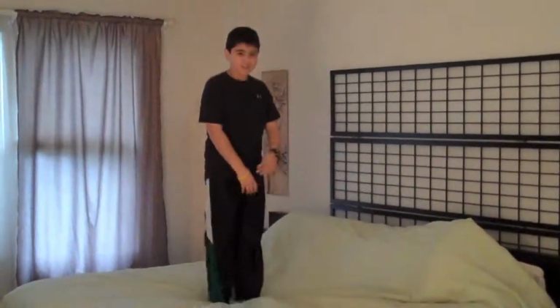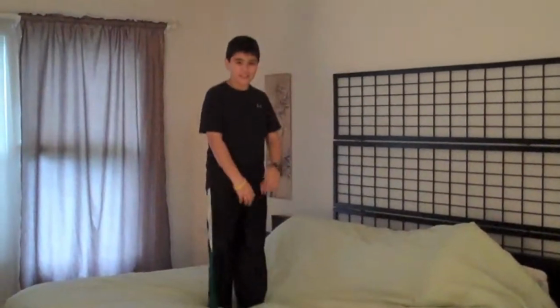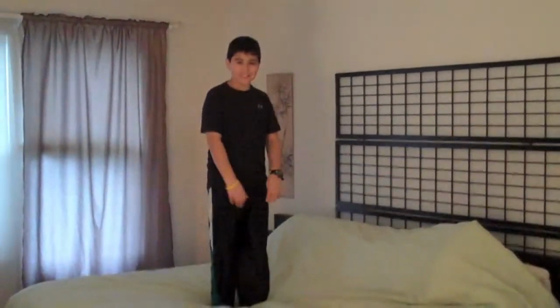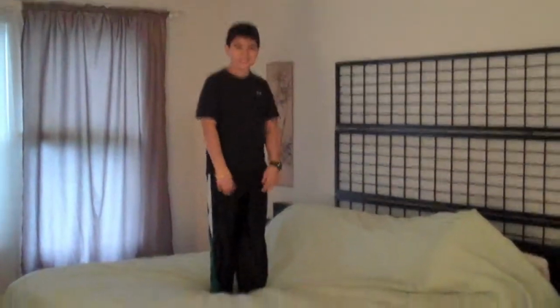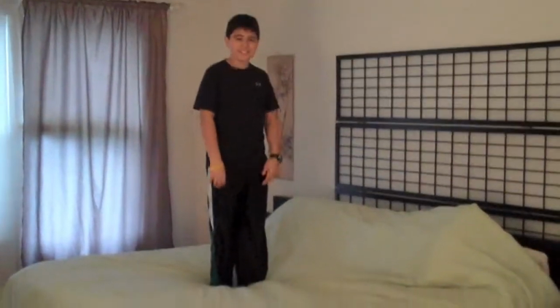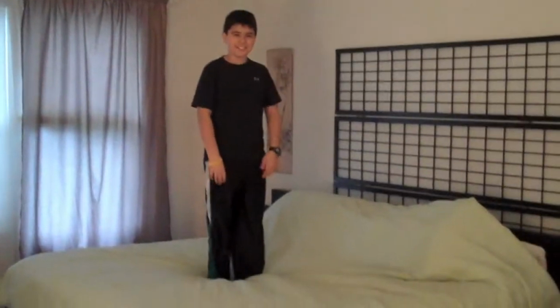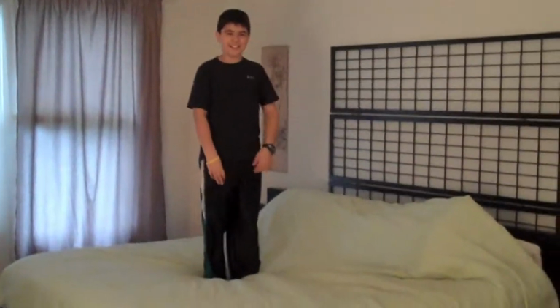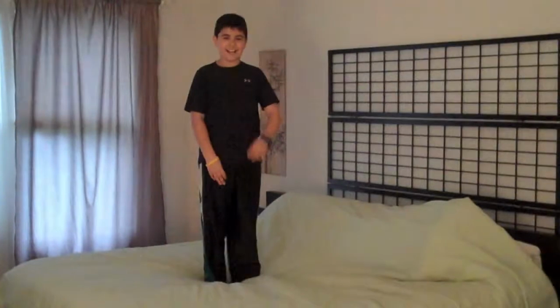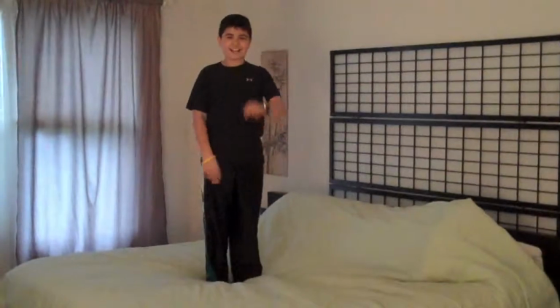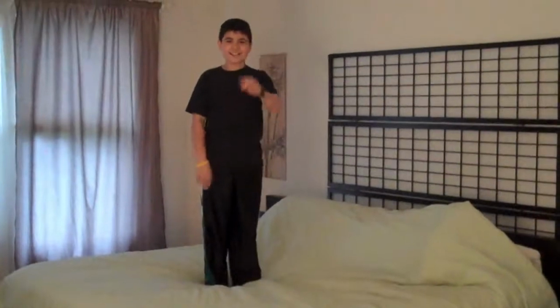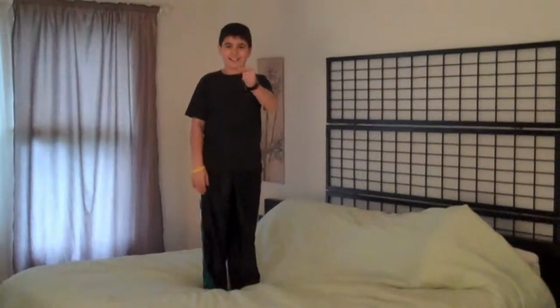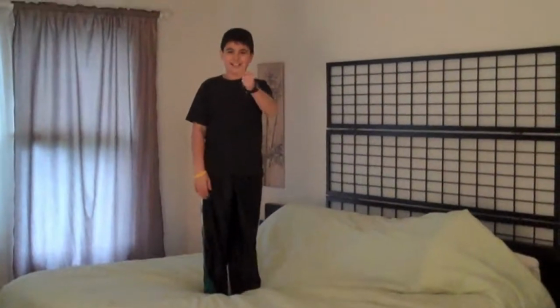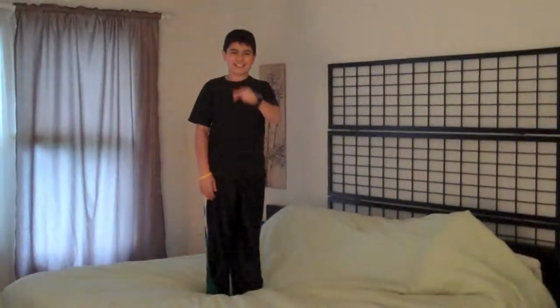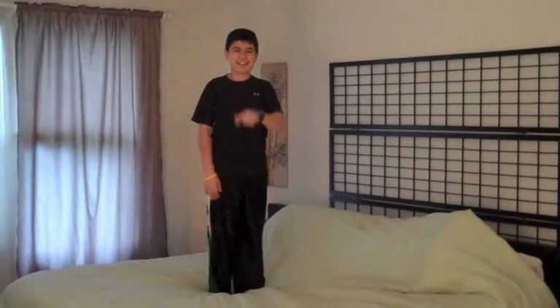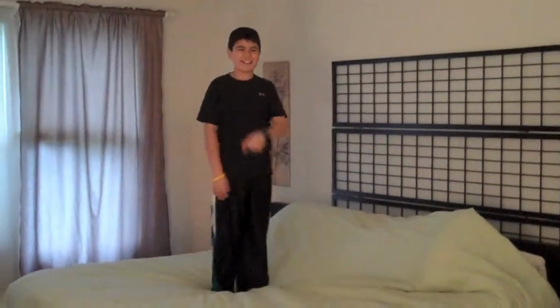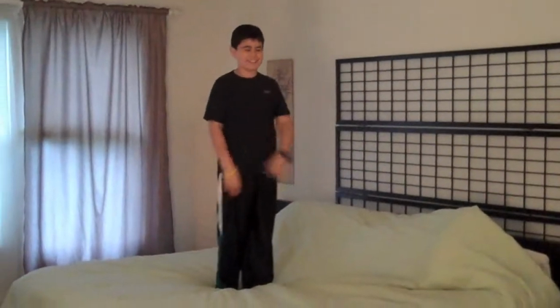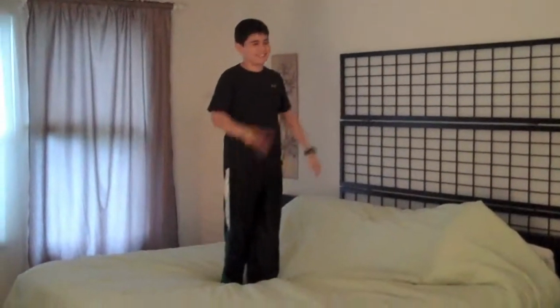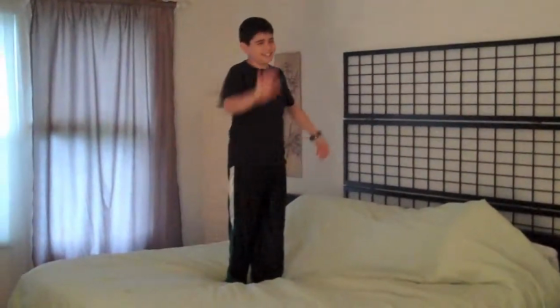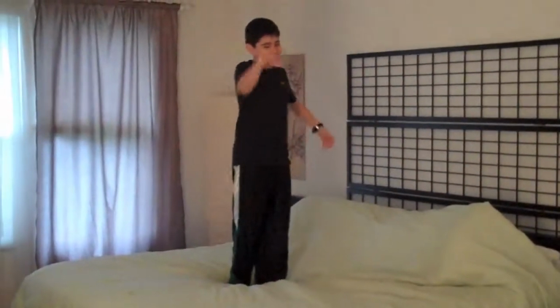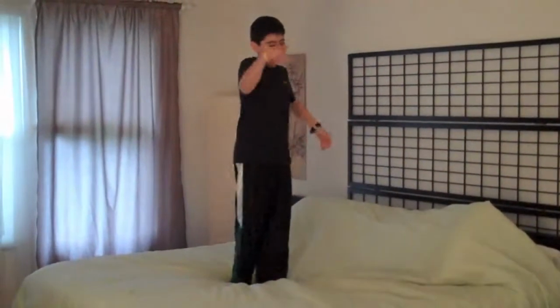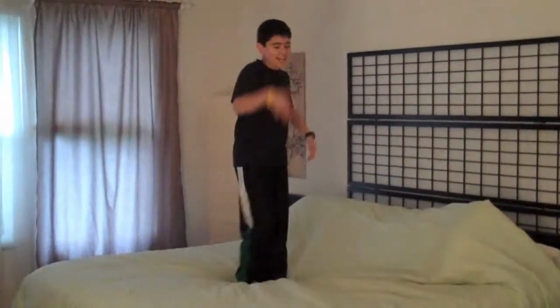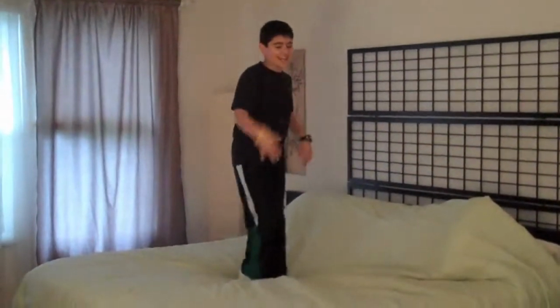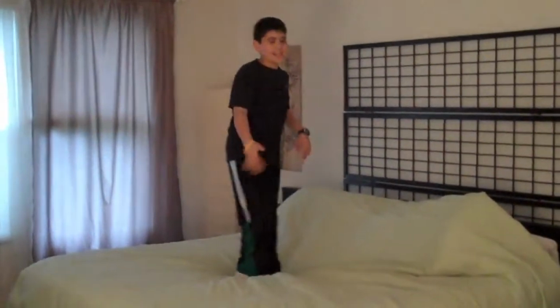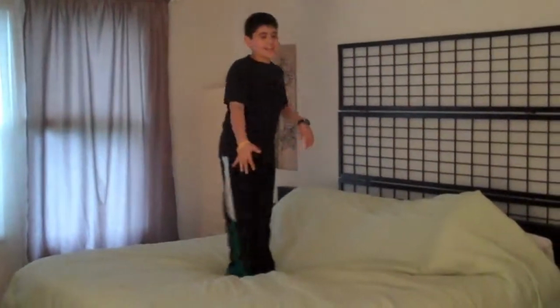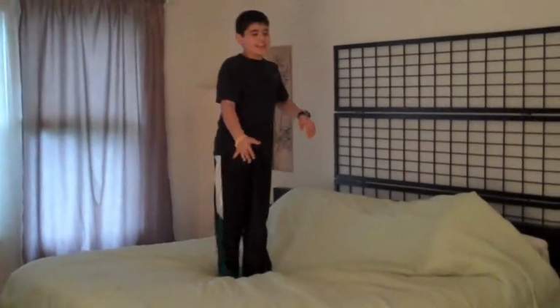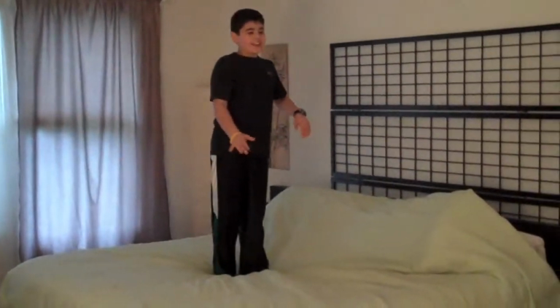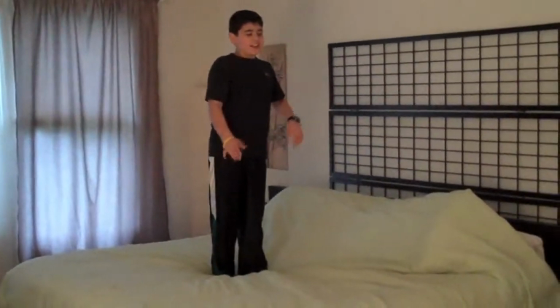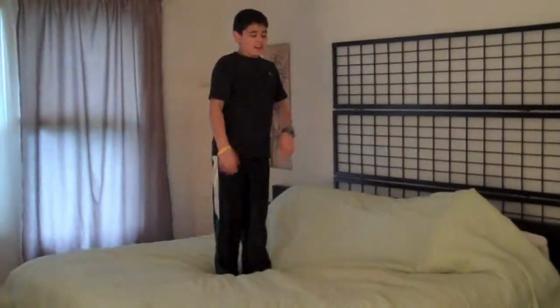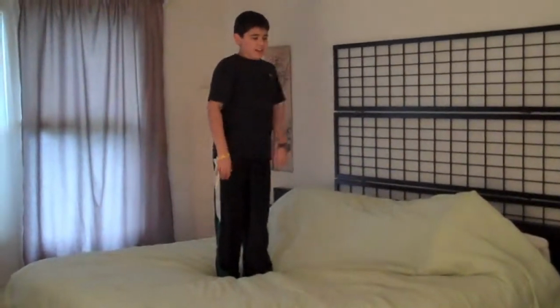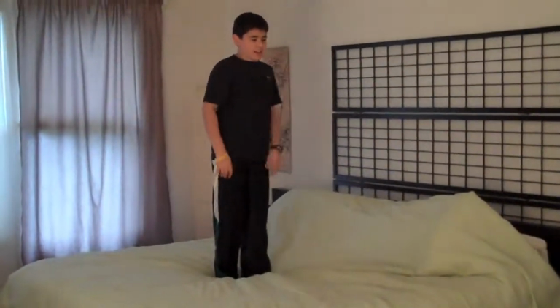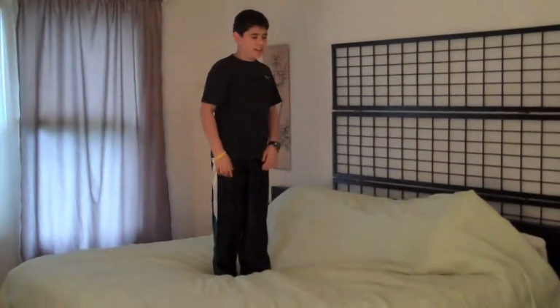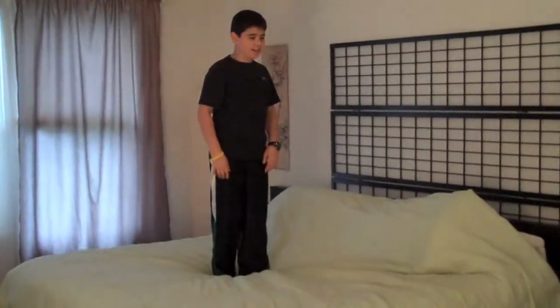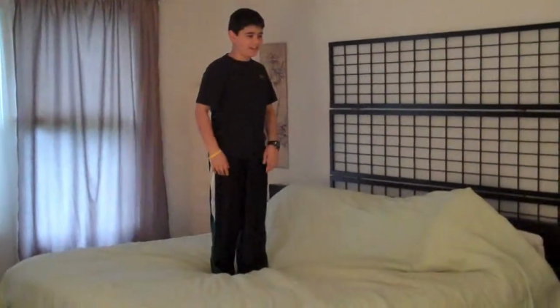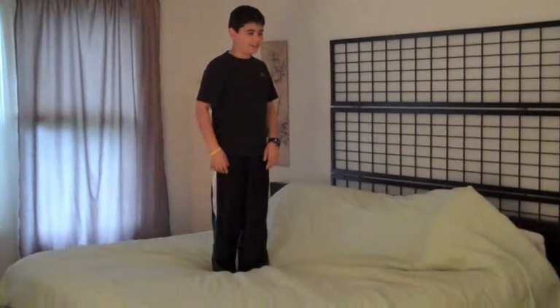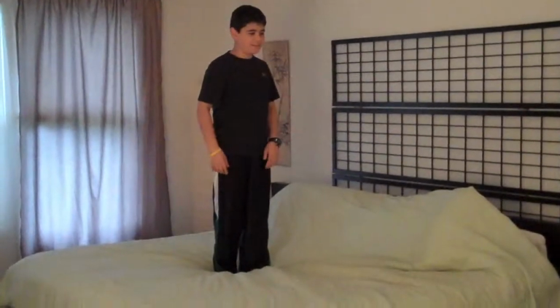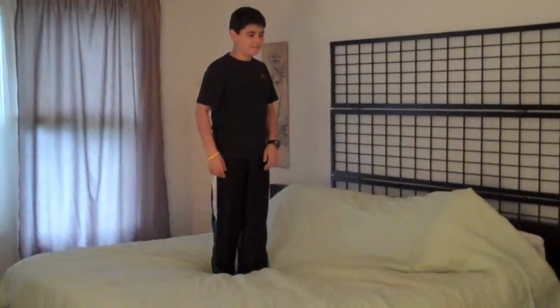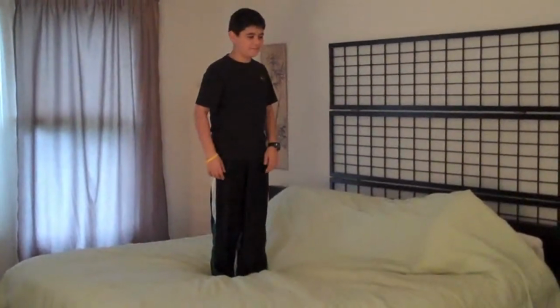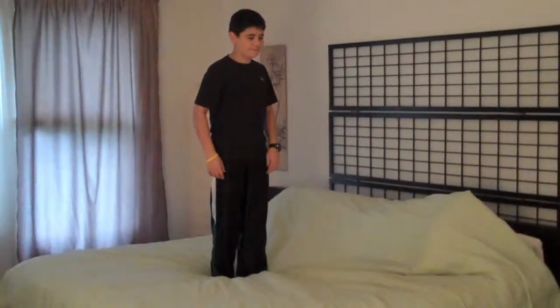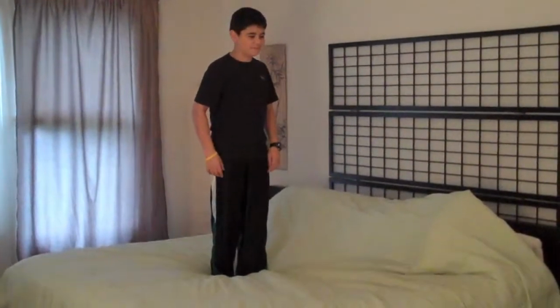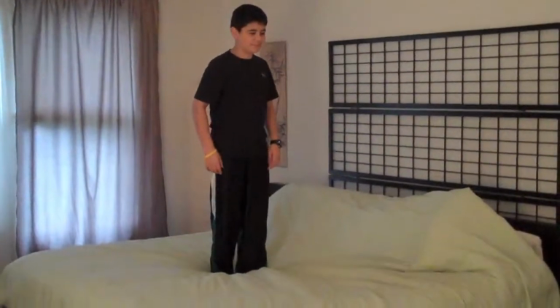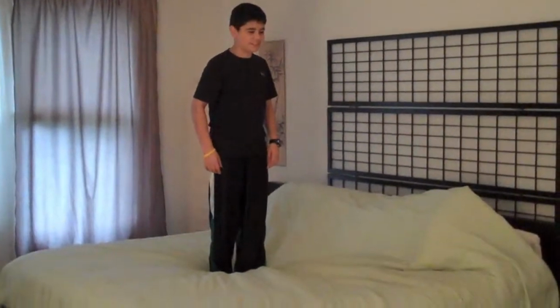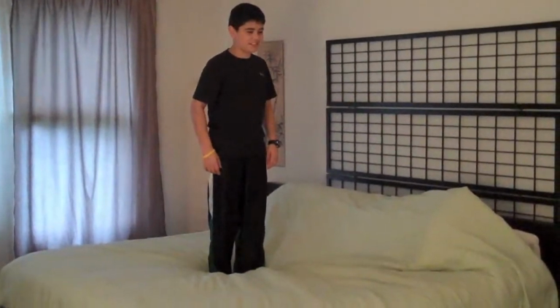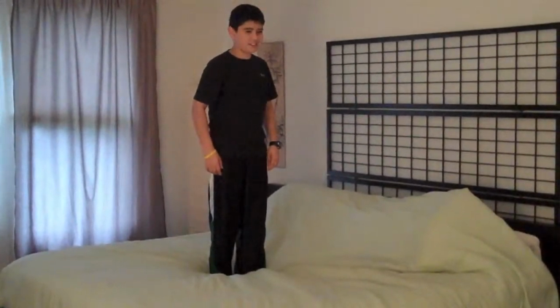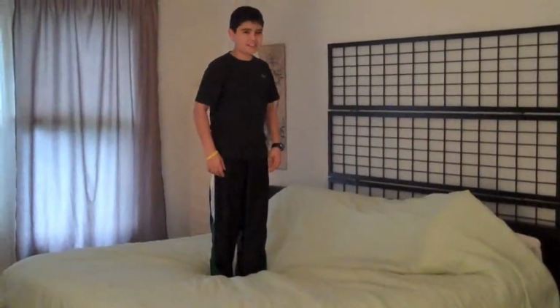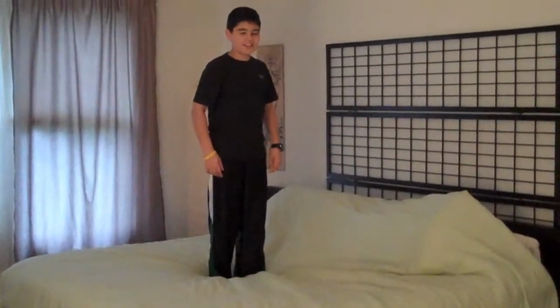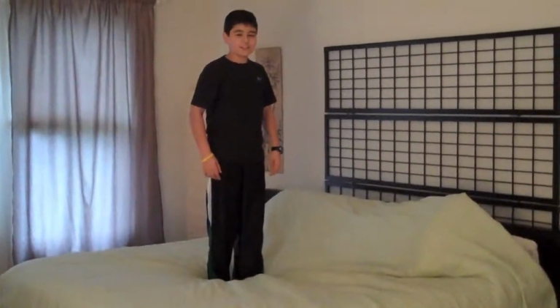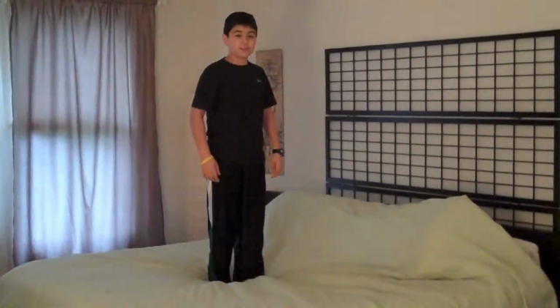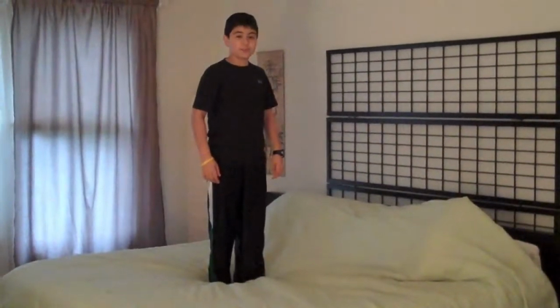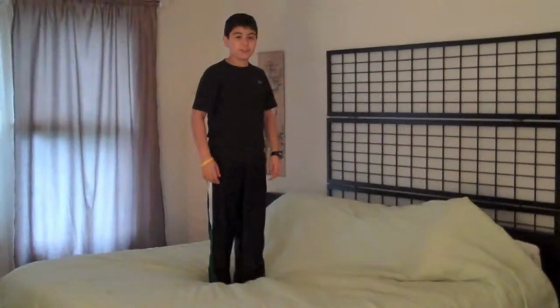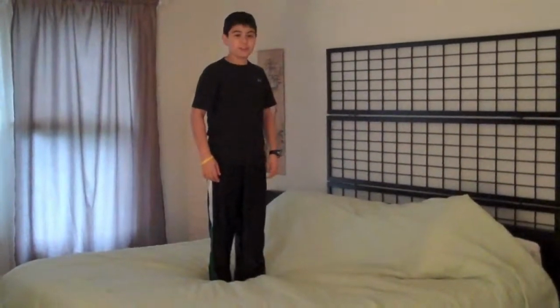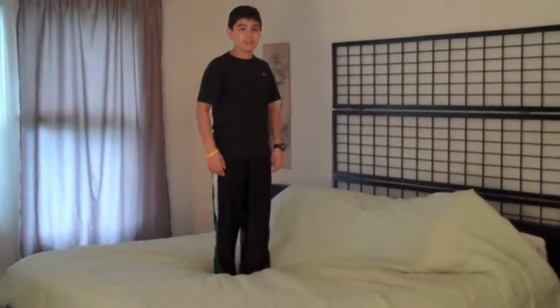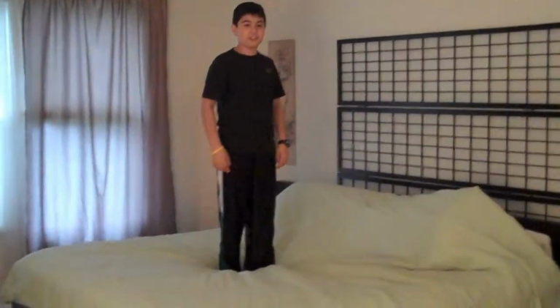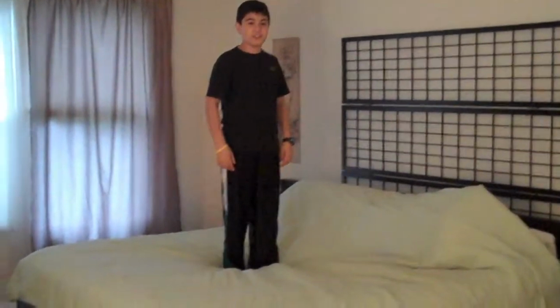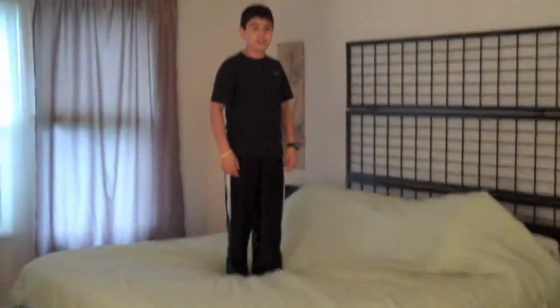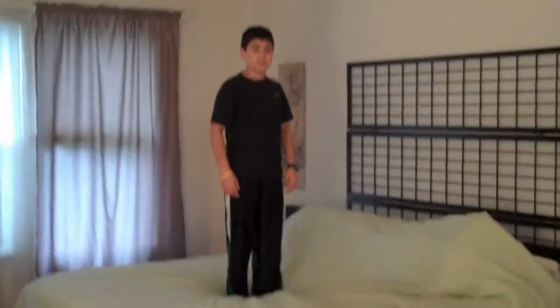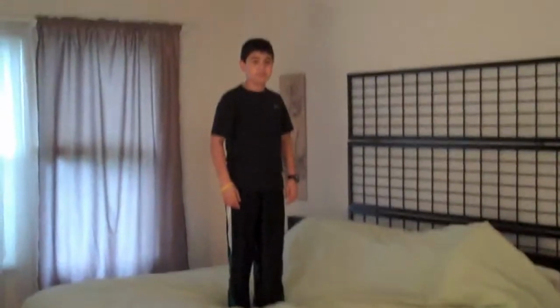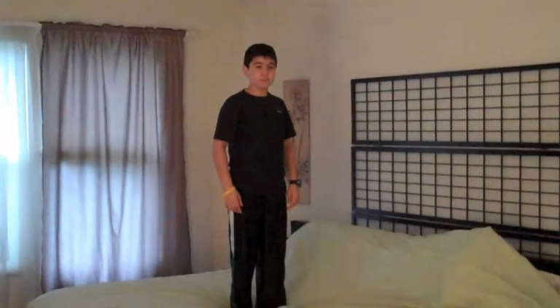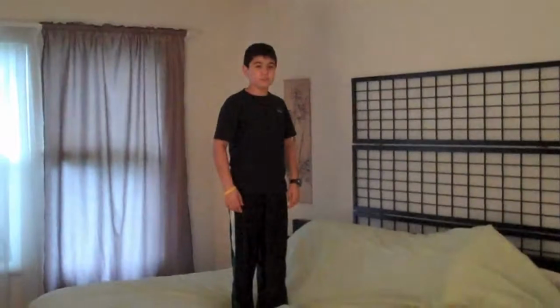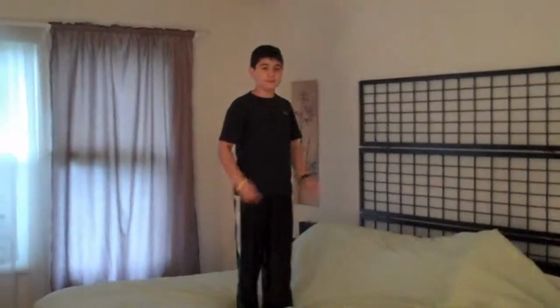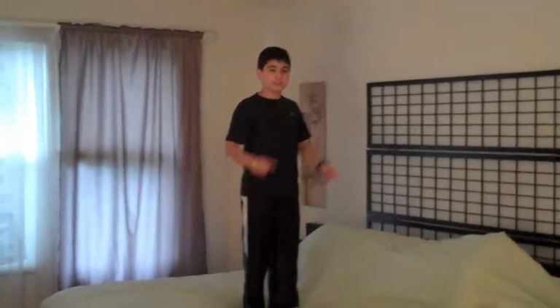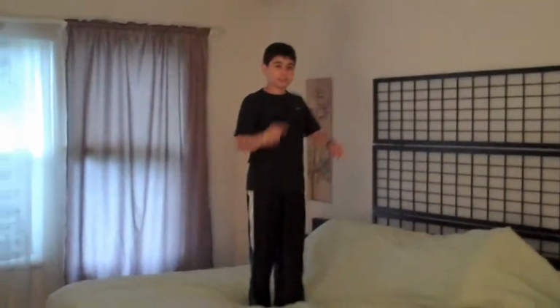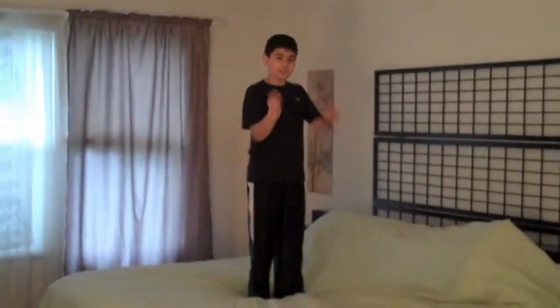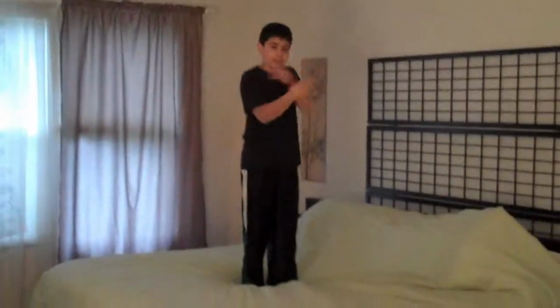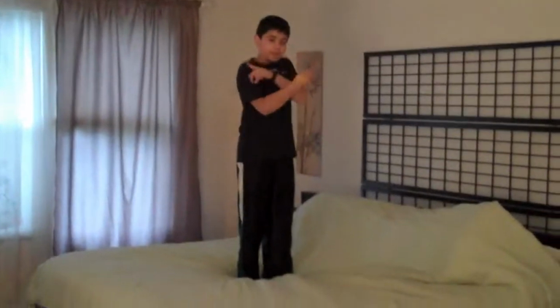Ready? Yeah, I think I can see that. This is what I call the jack front flip because you turn.